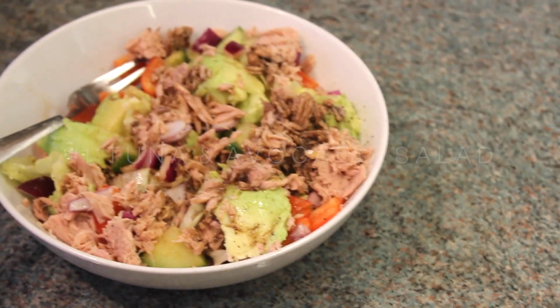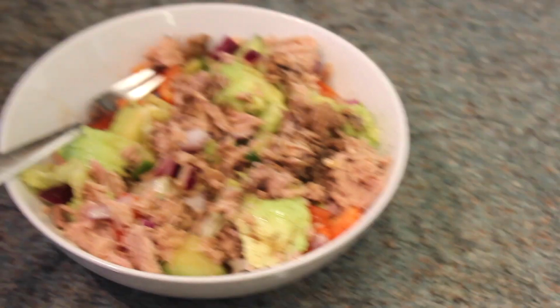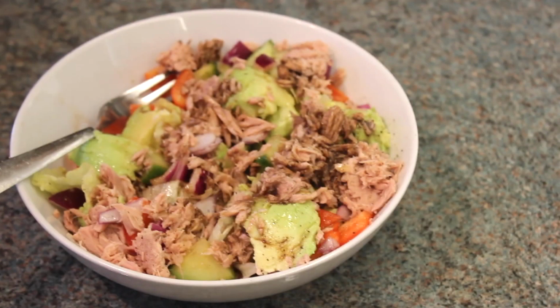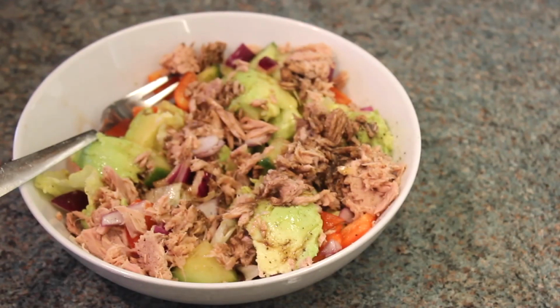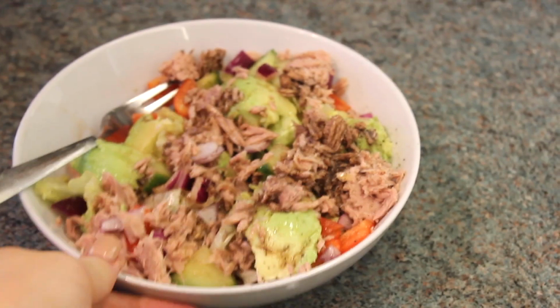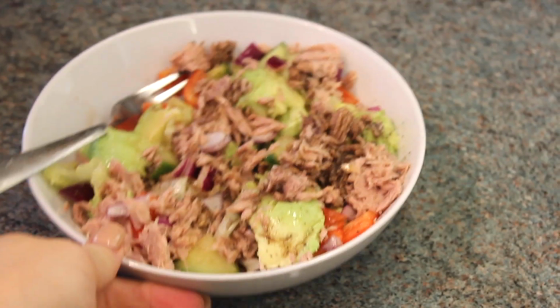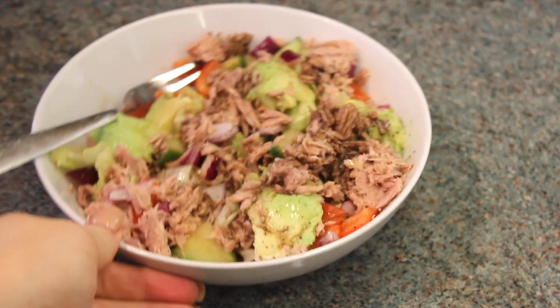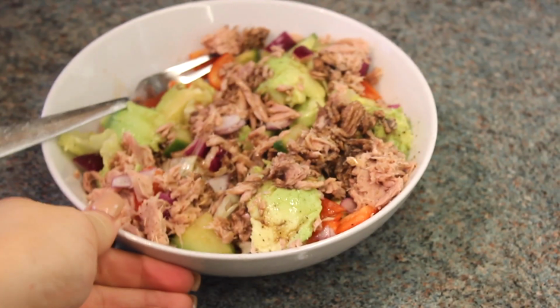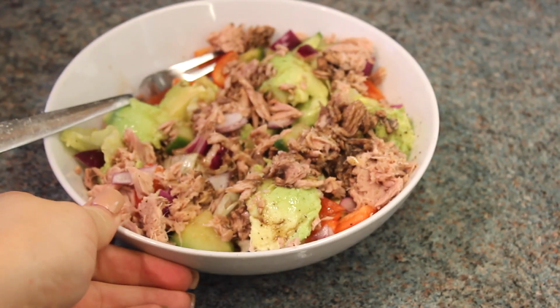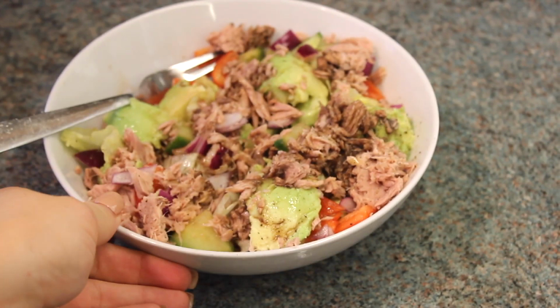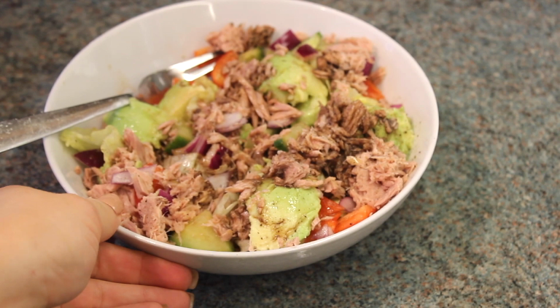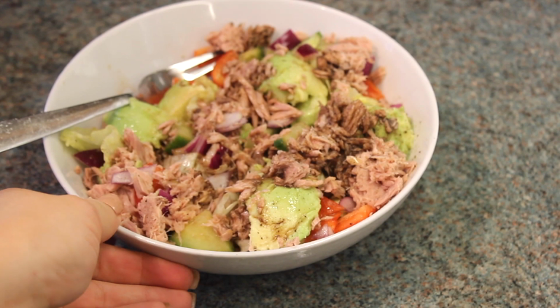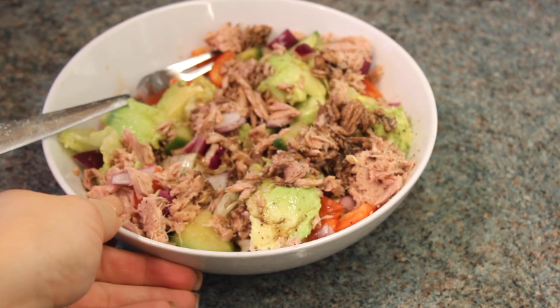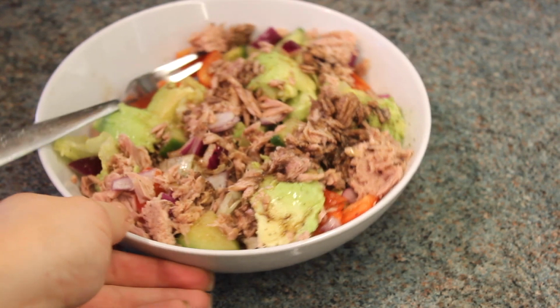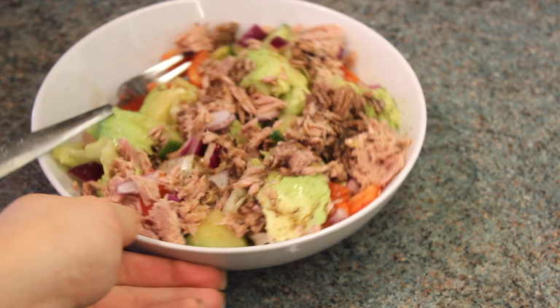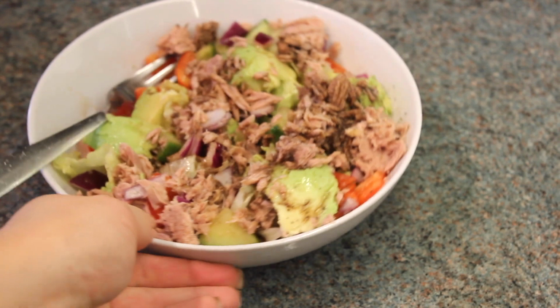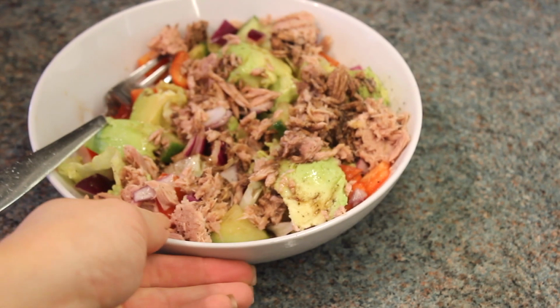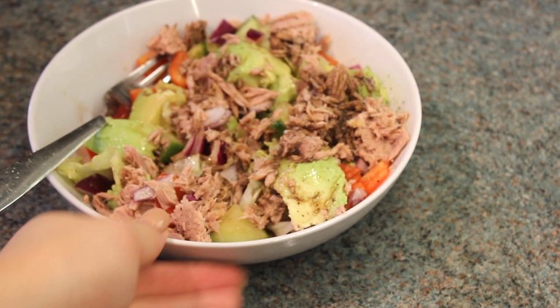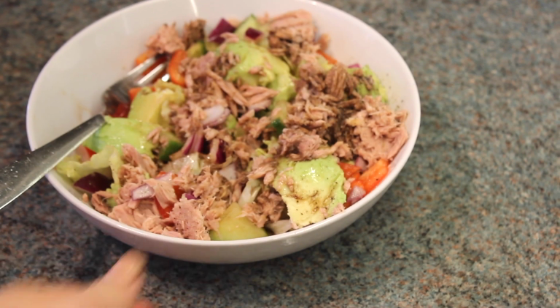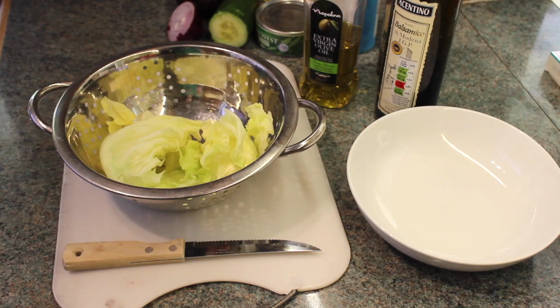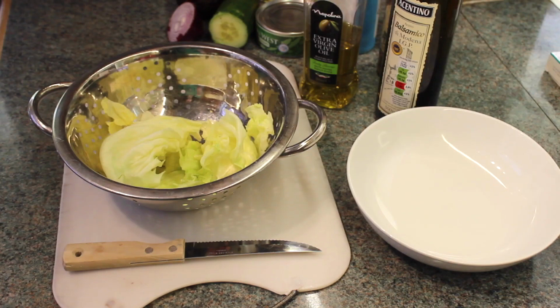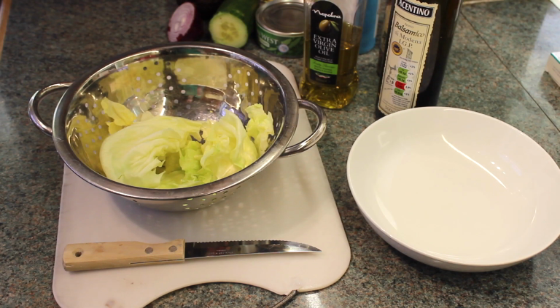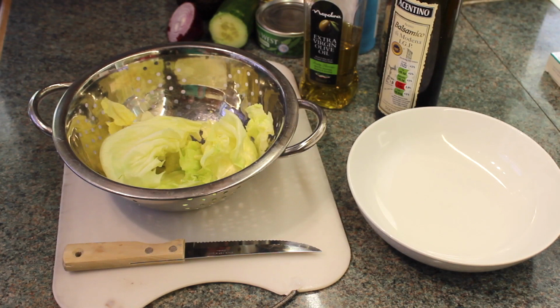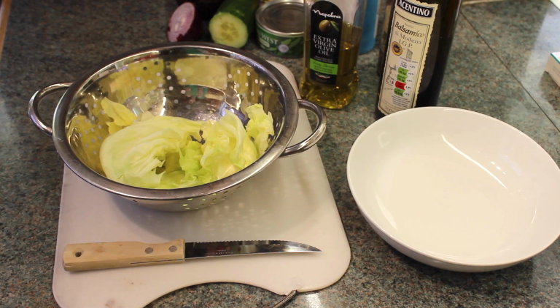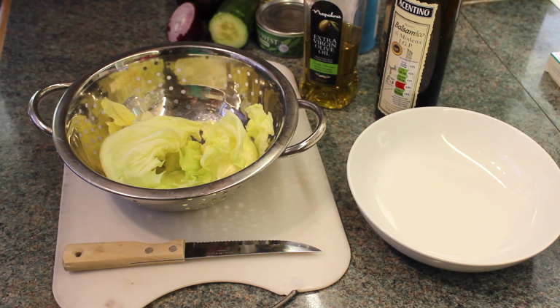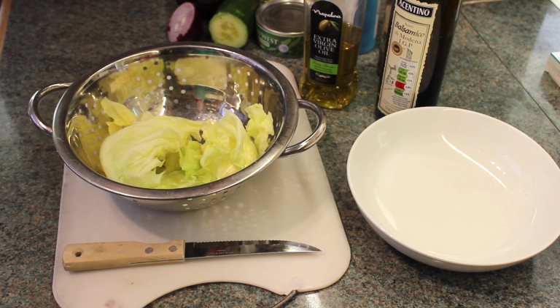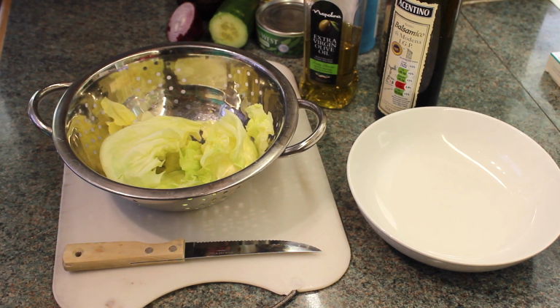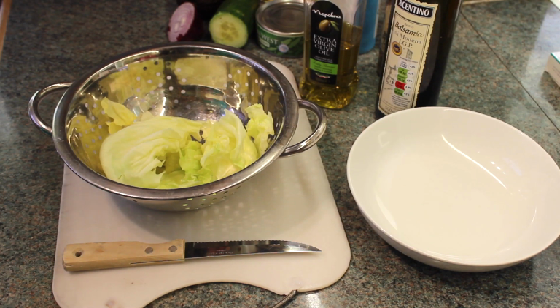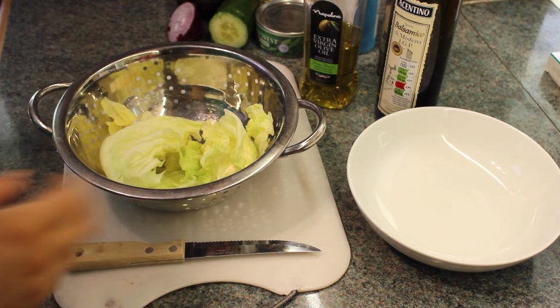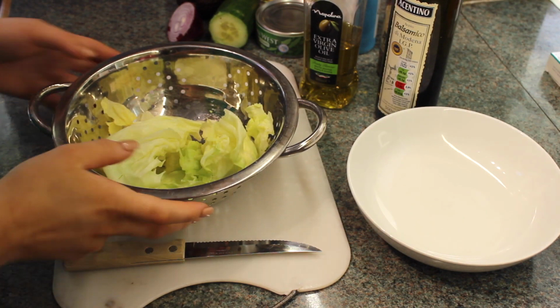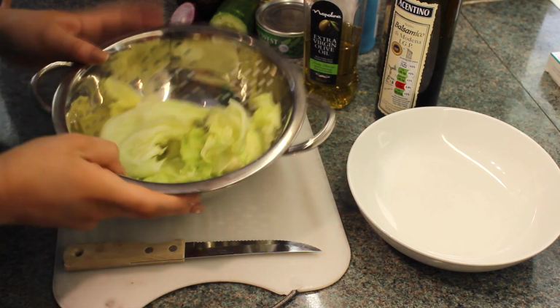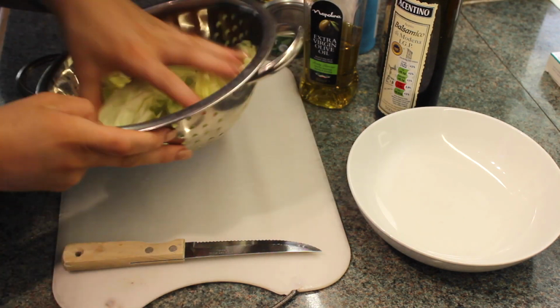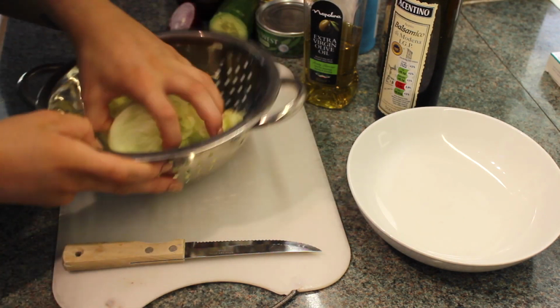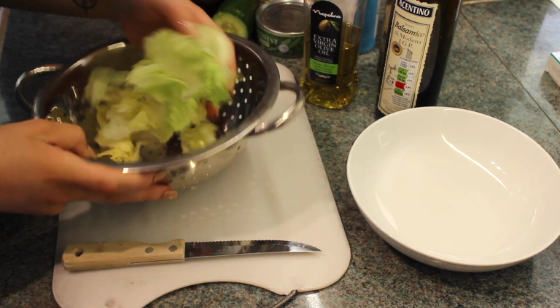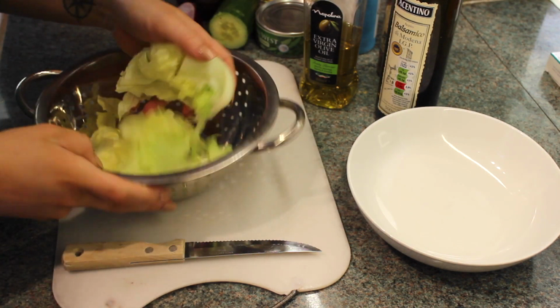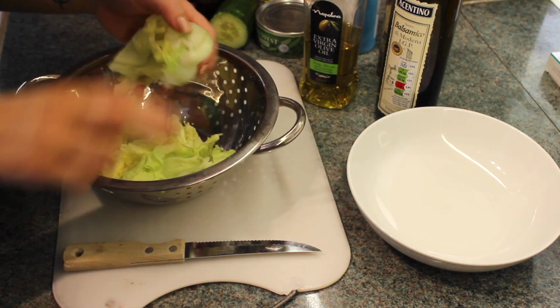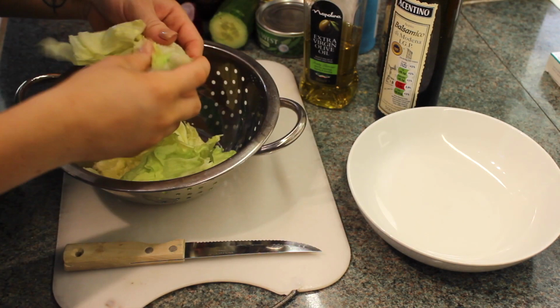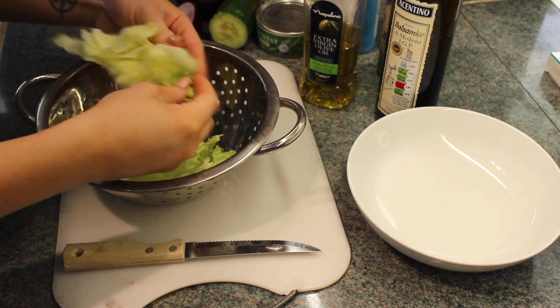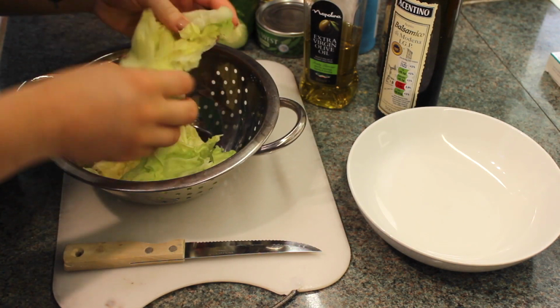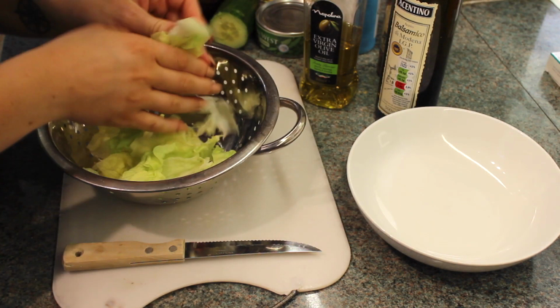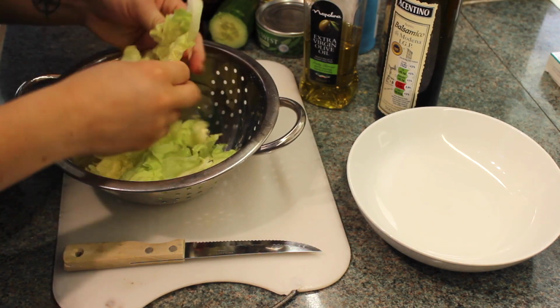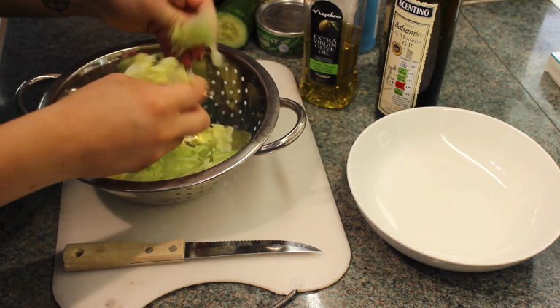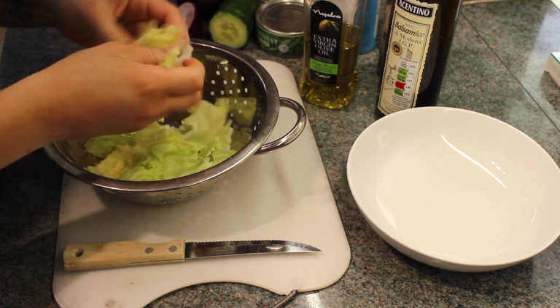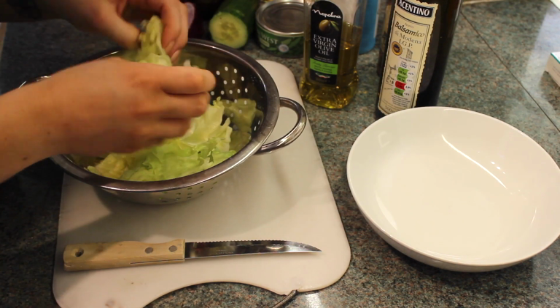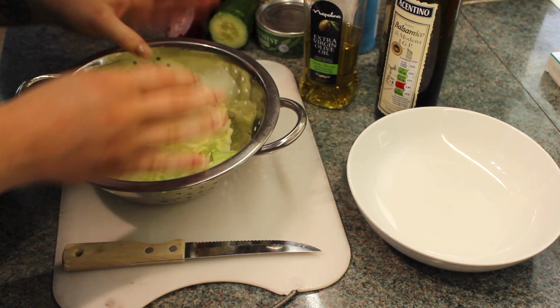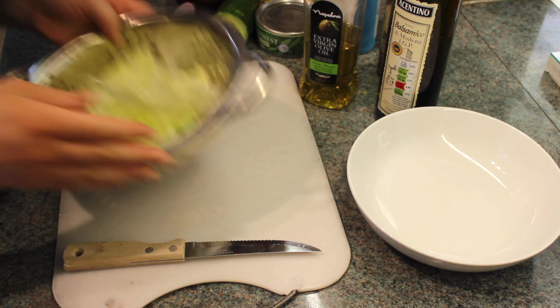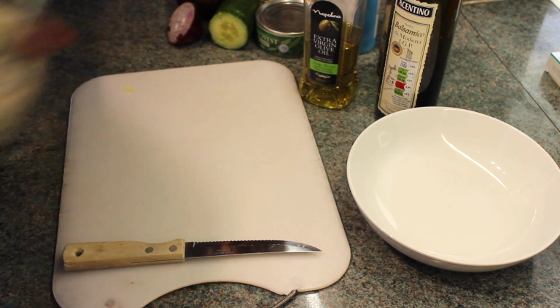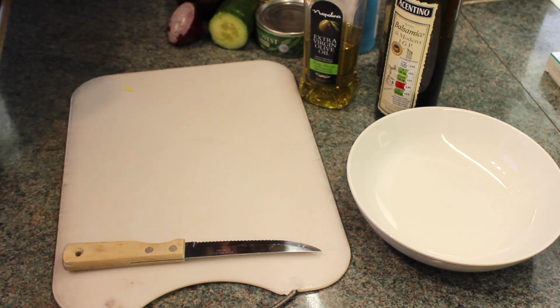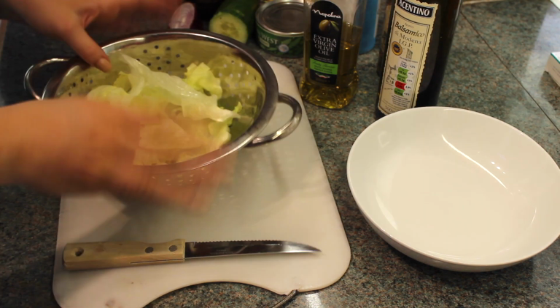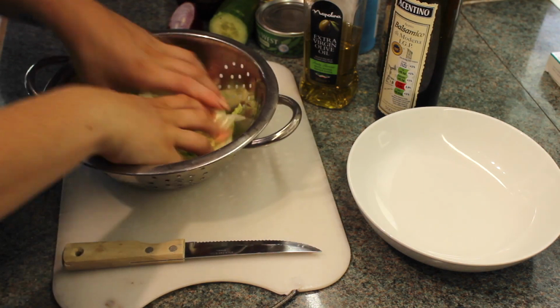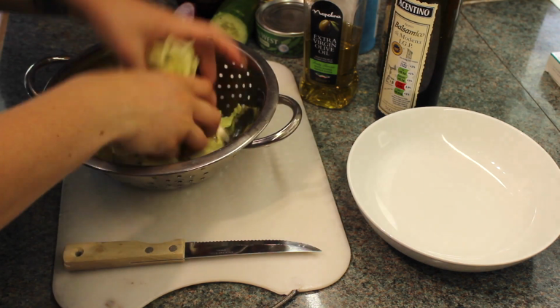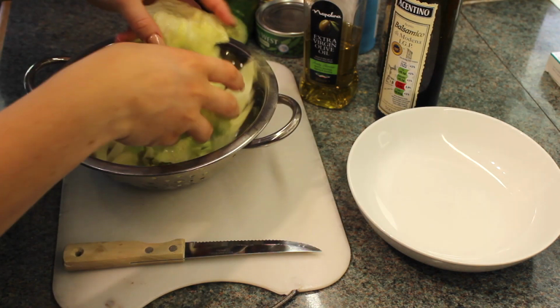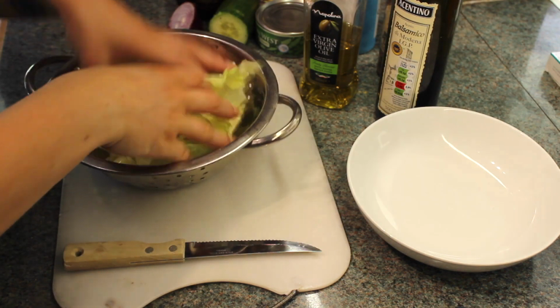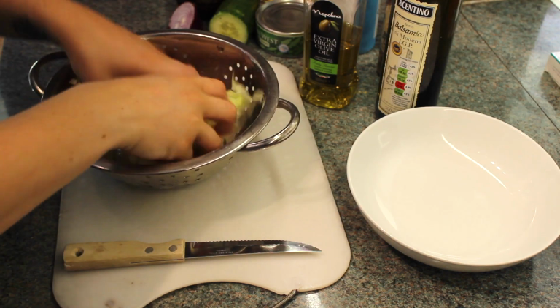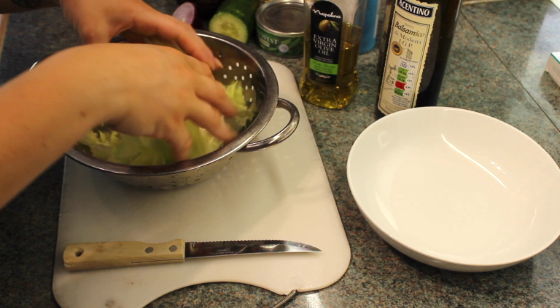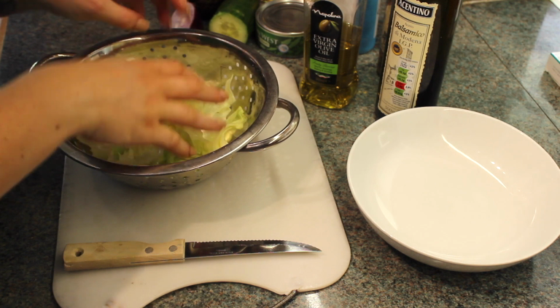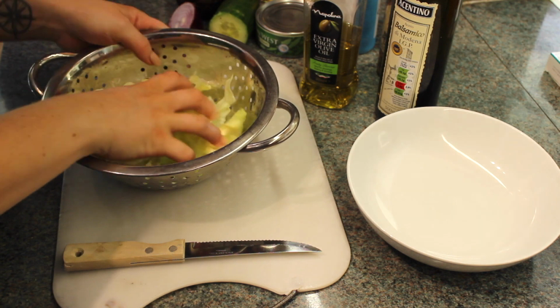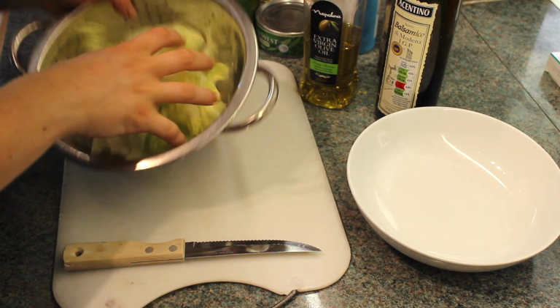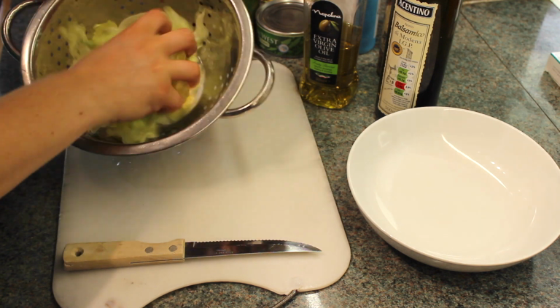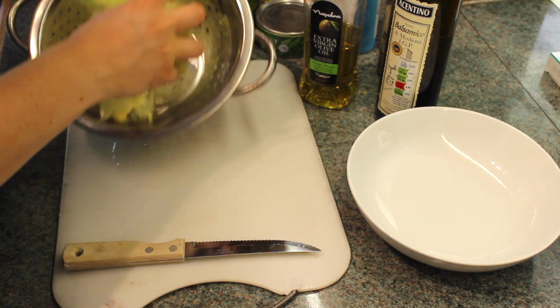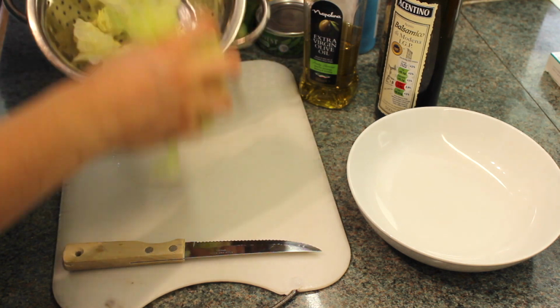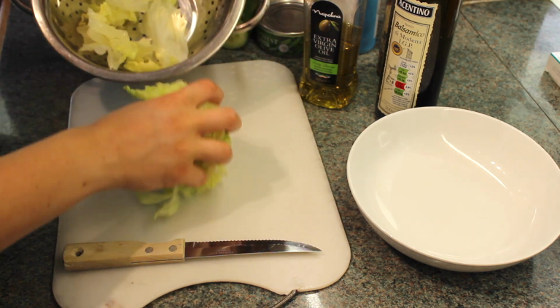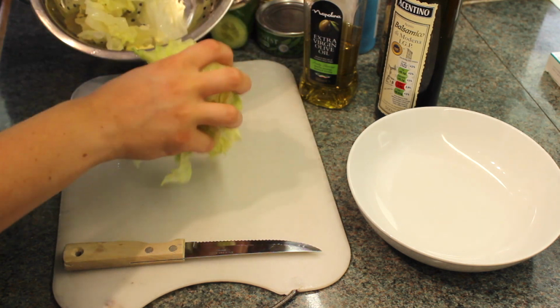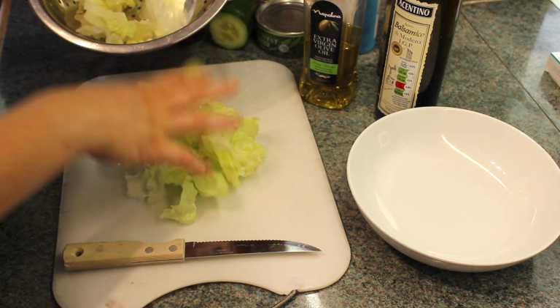Hi guys, this is my tuna and avocado salad. This is one of my favourite go-to lunch dishes and favourite salads.